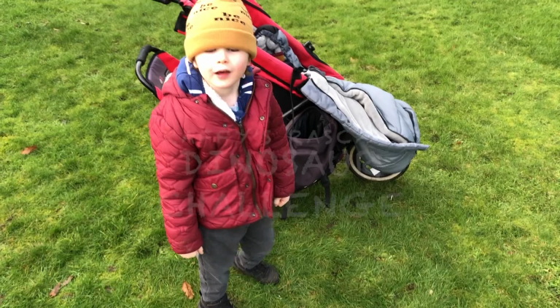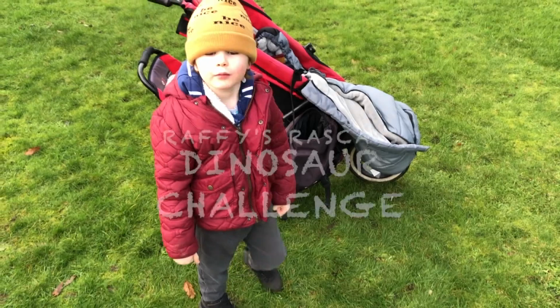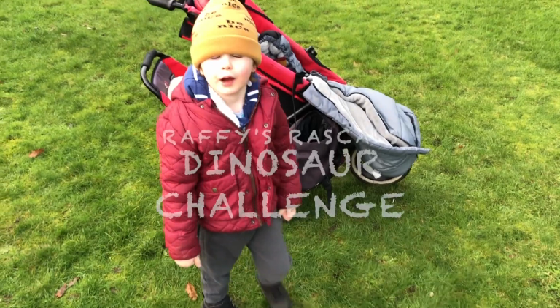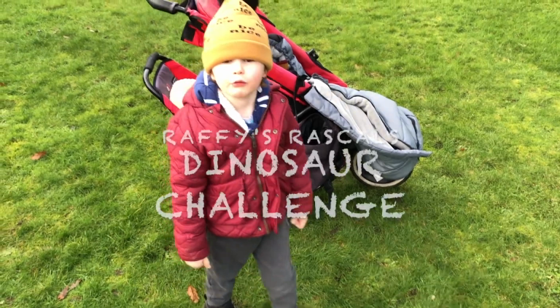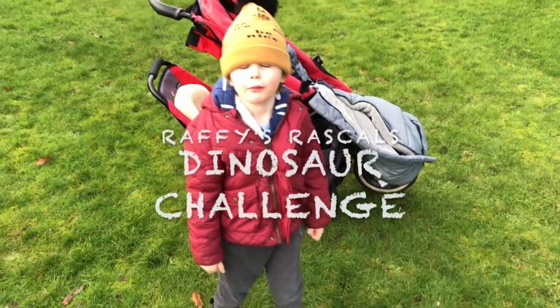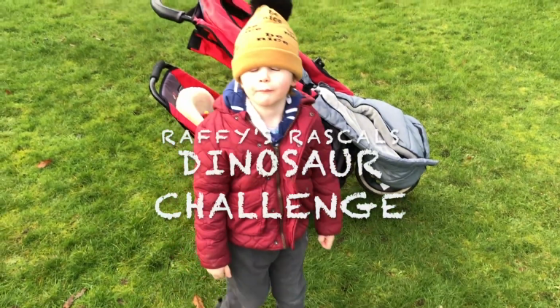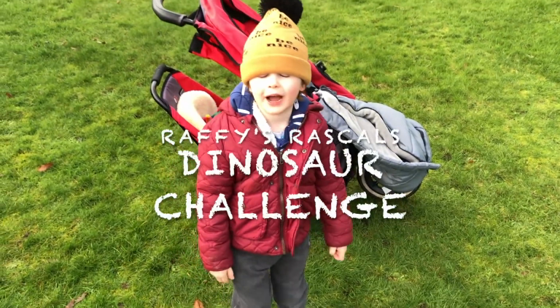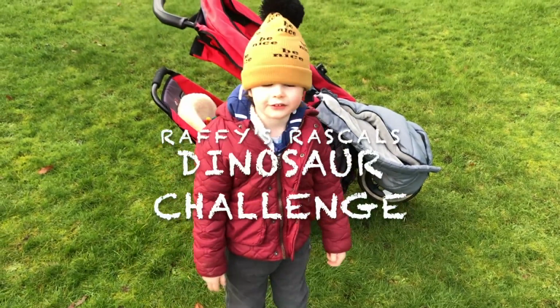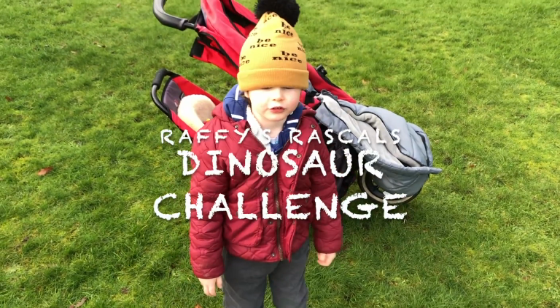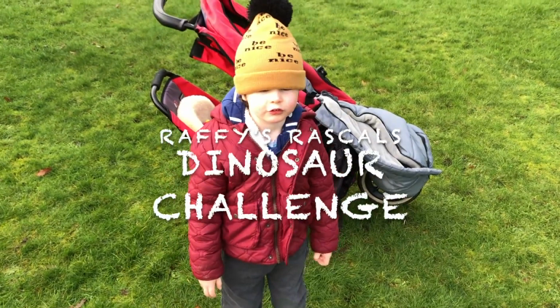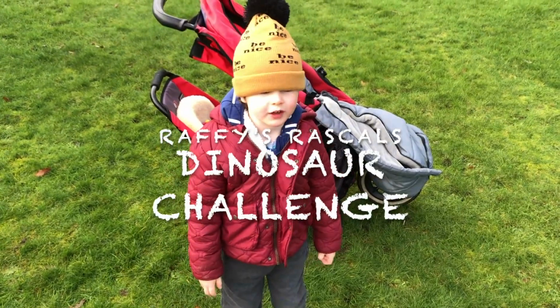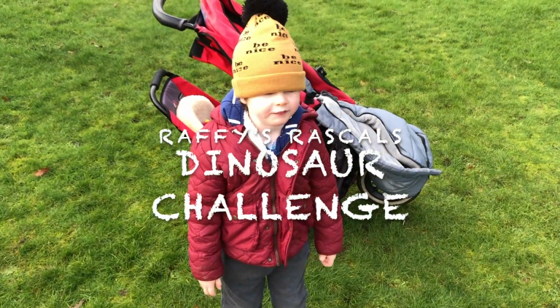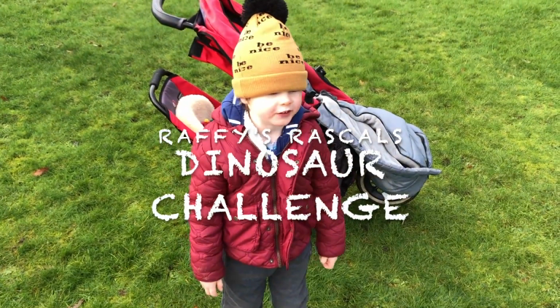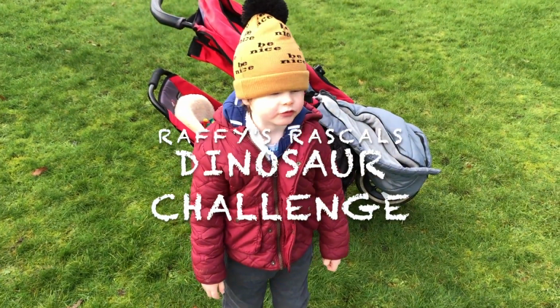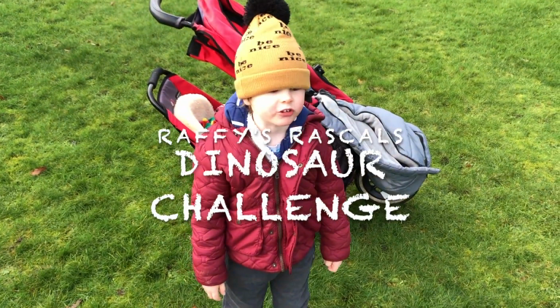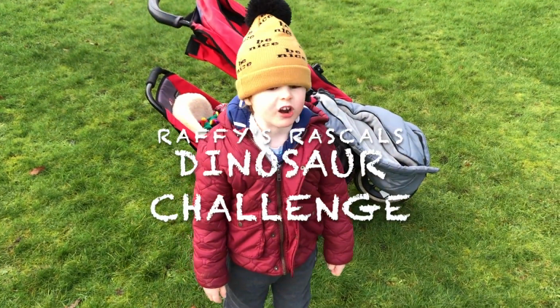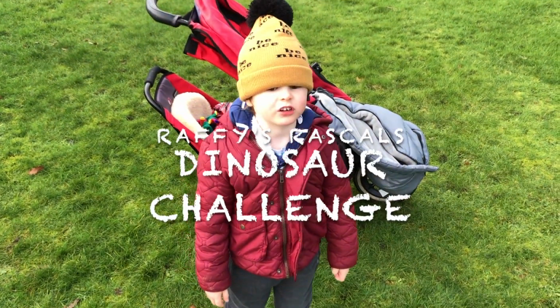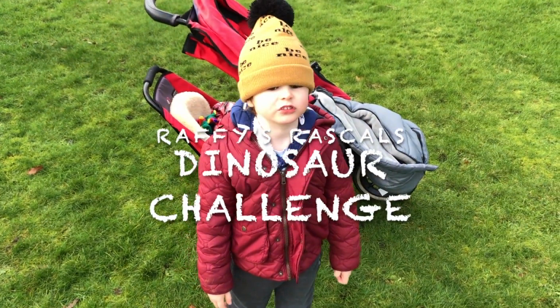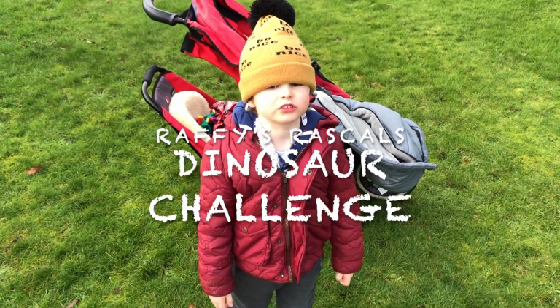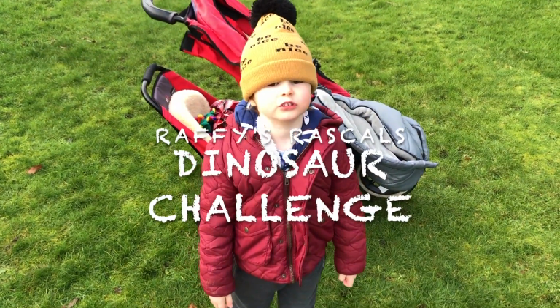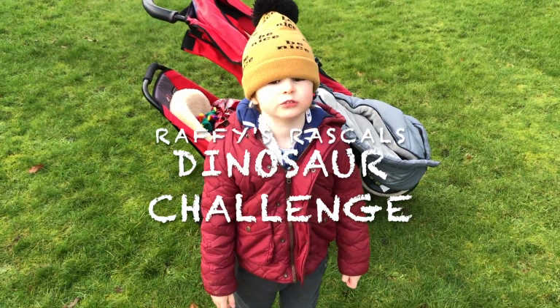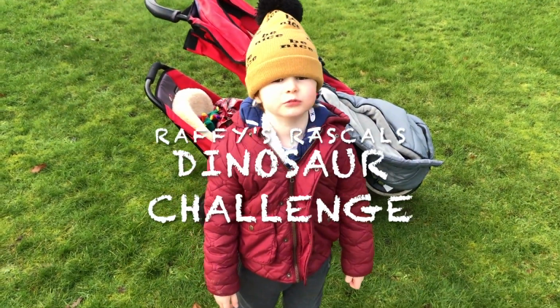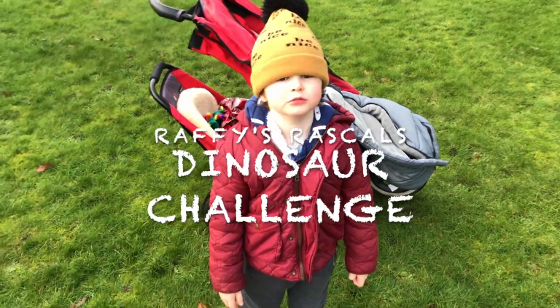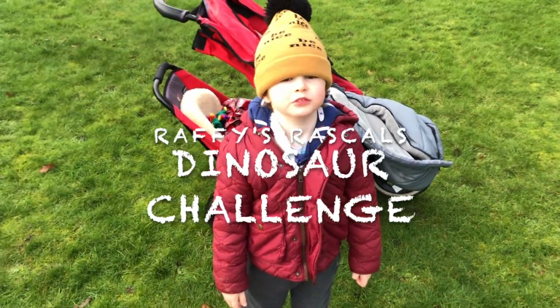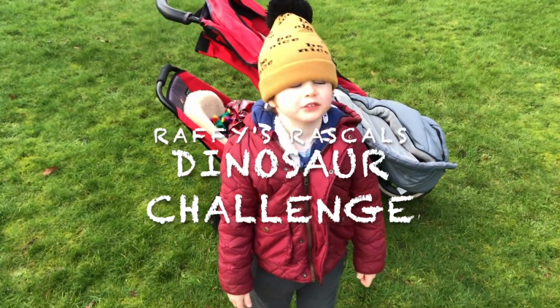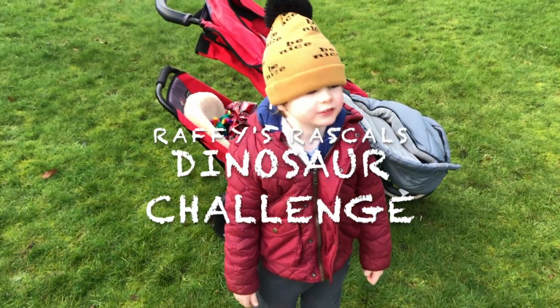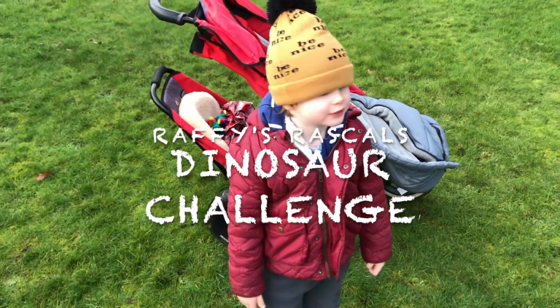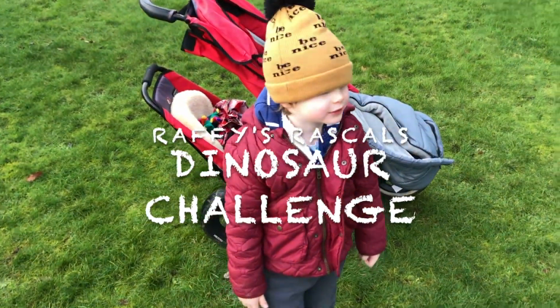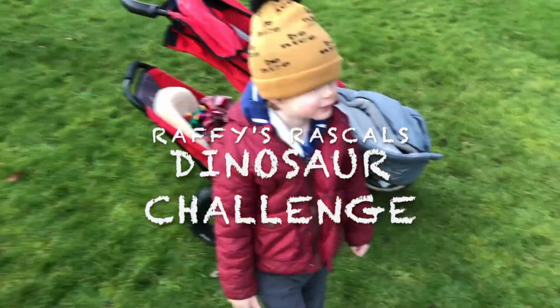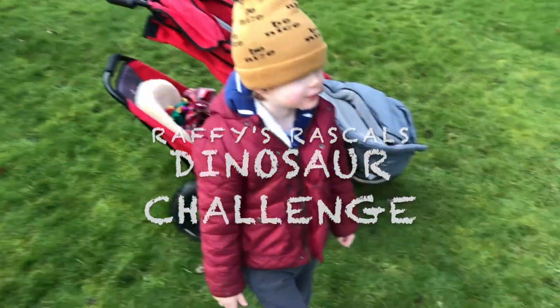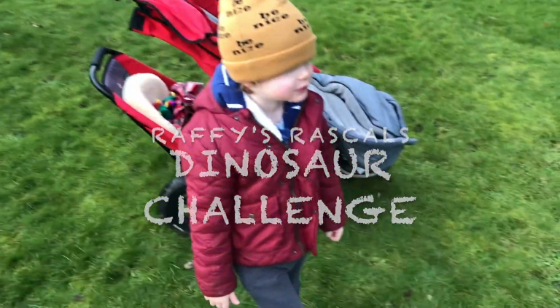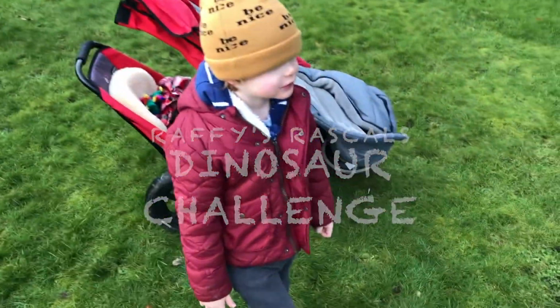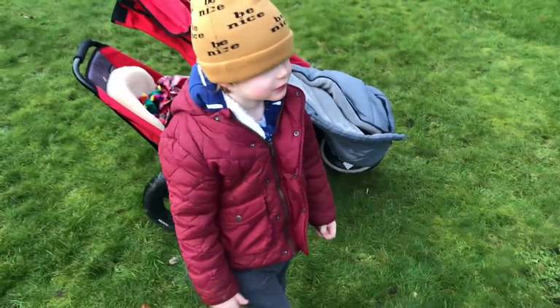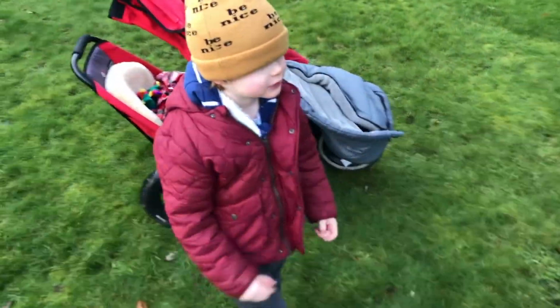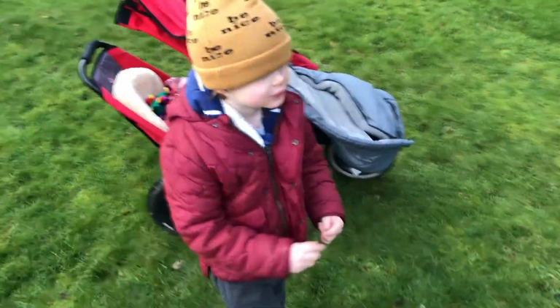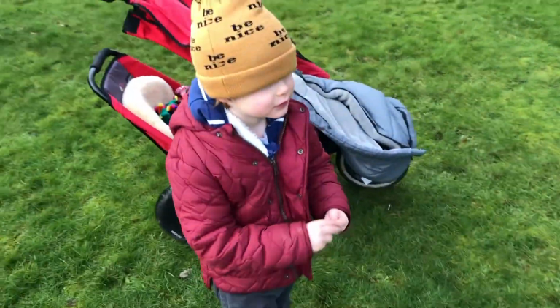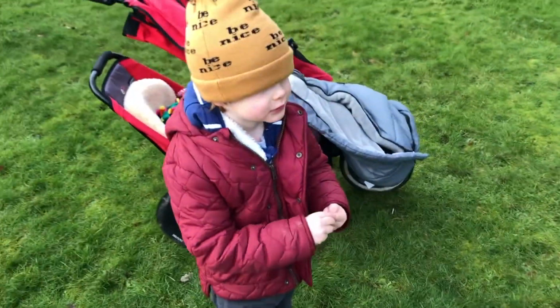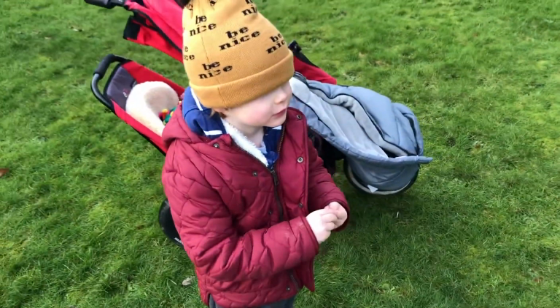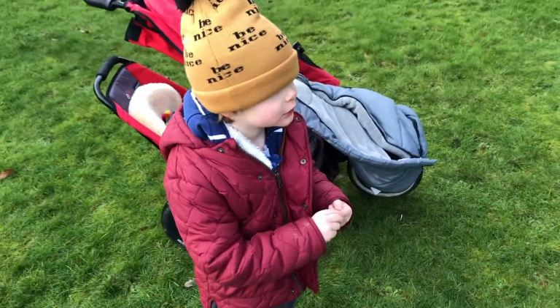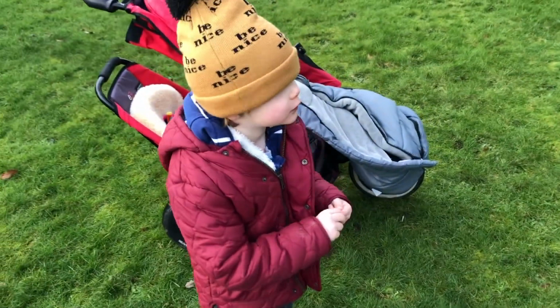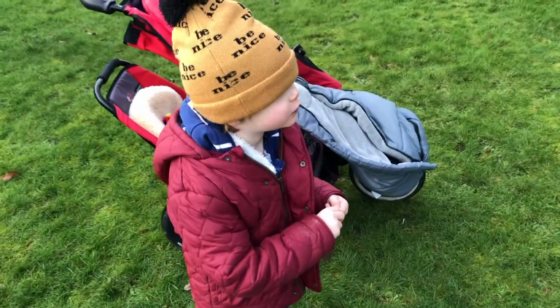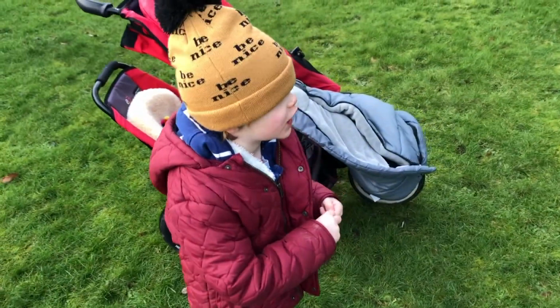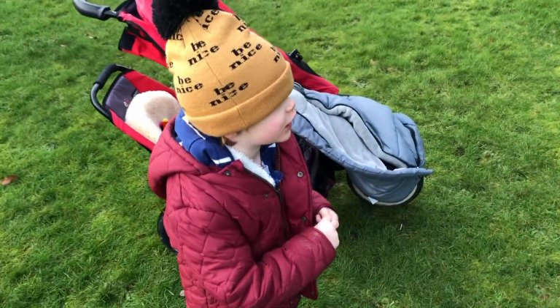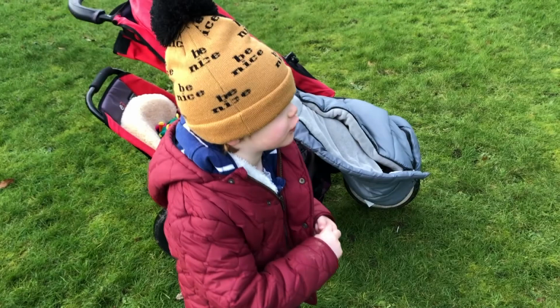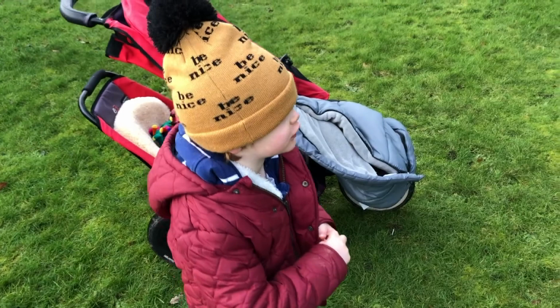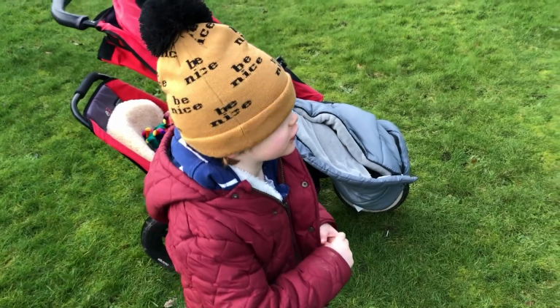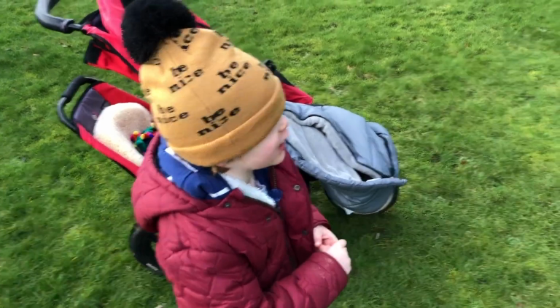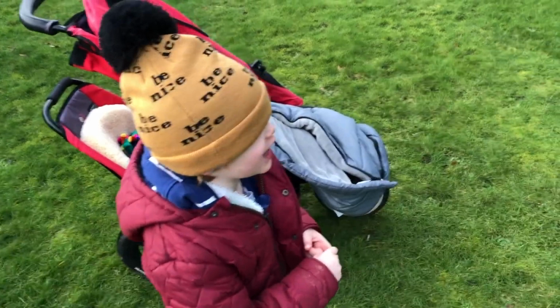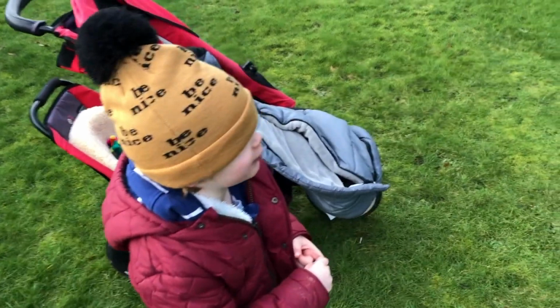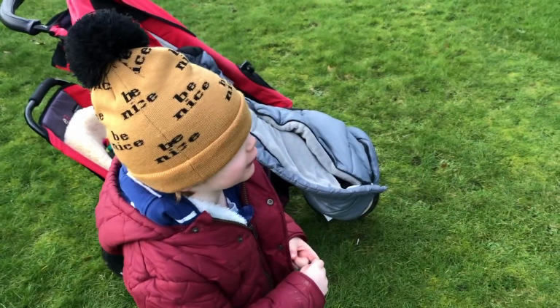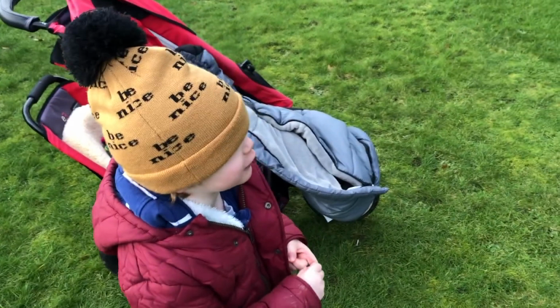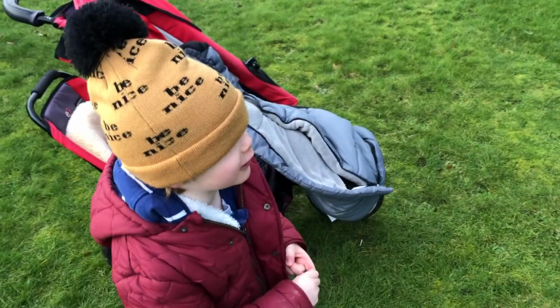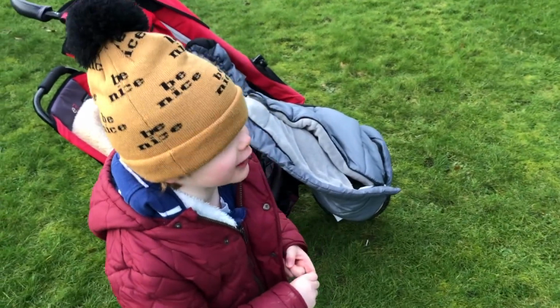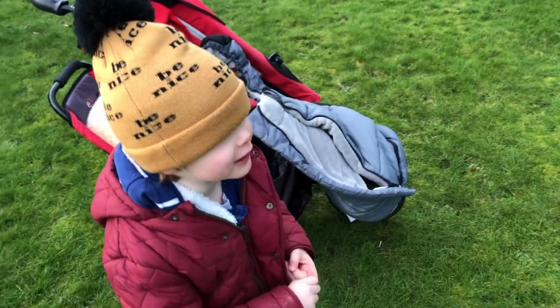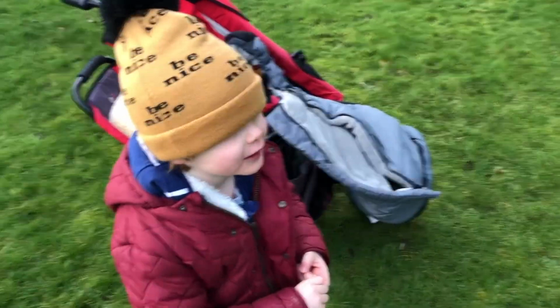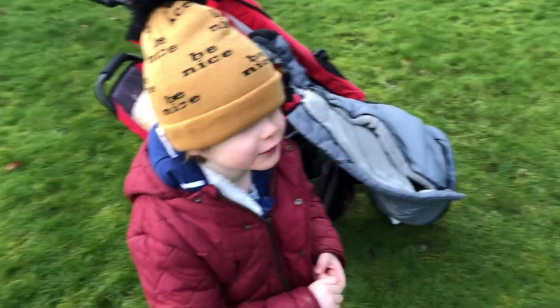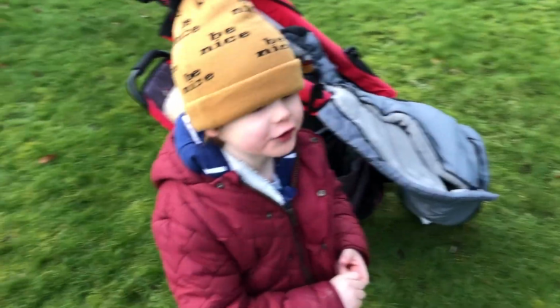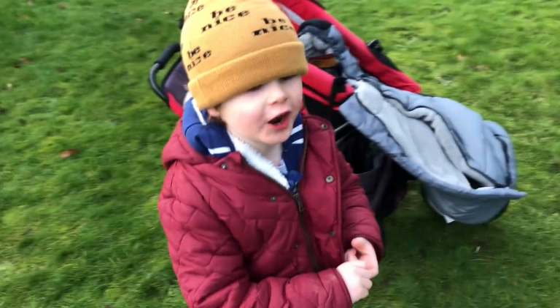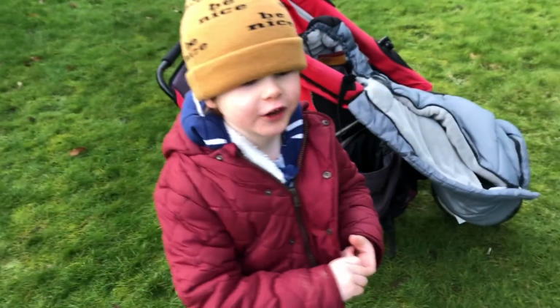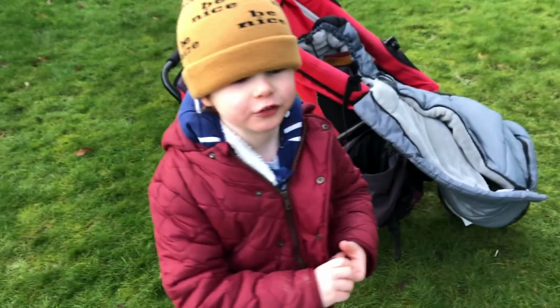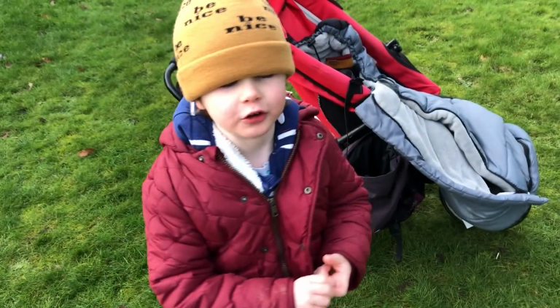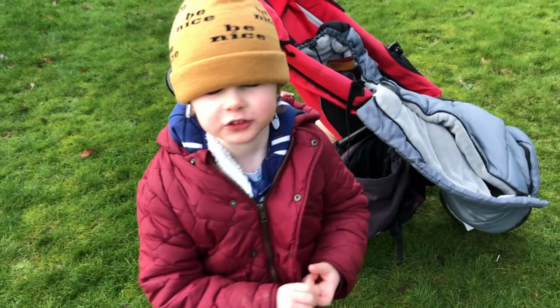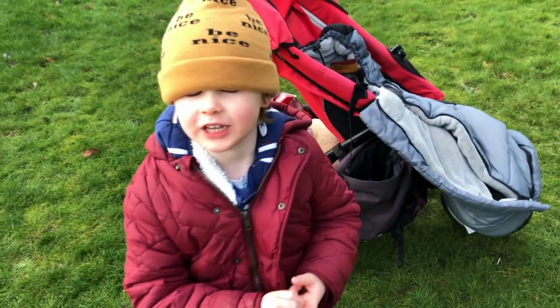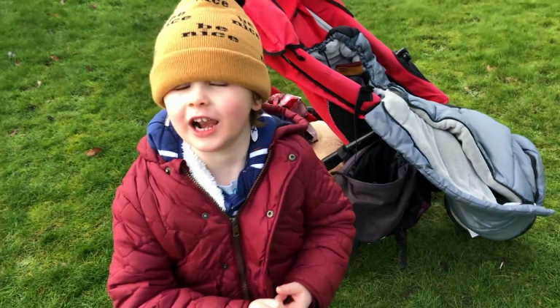Welcome back to Raffi's Rascals. Today we're doing the Dinosaur Challenge.